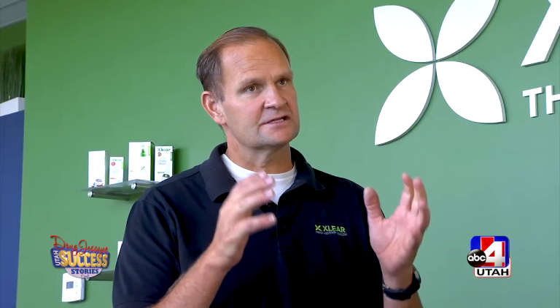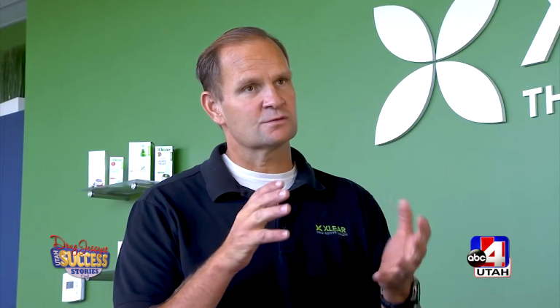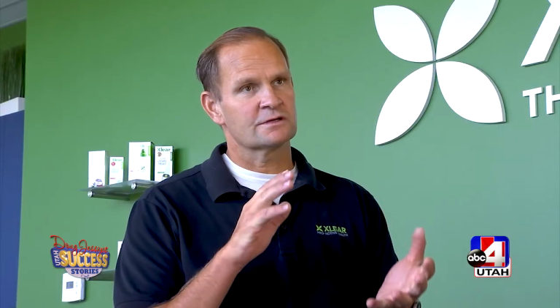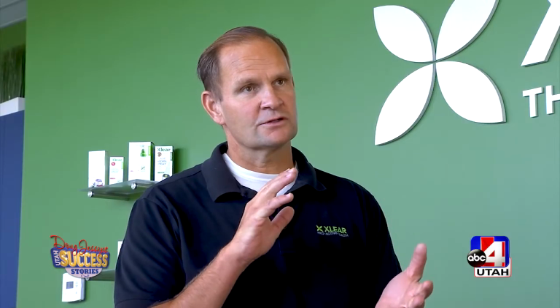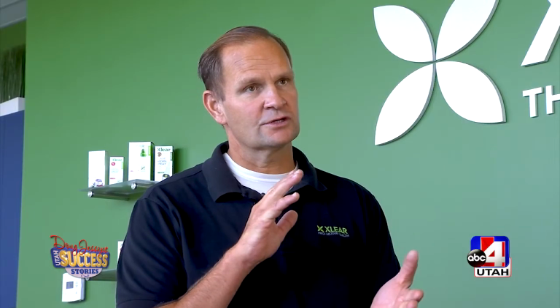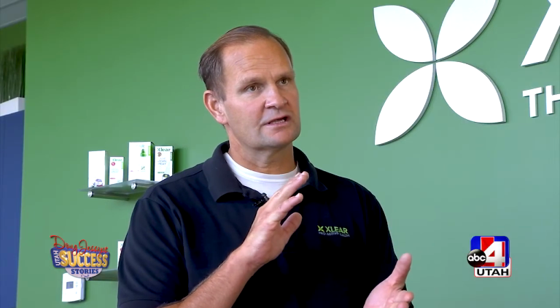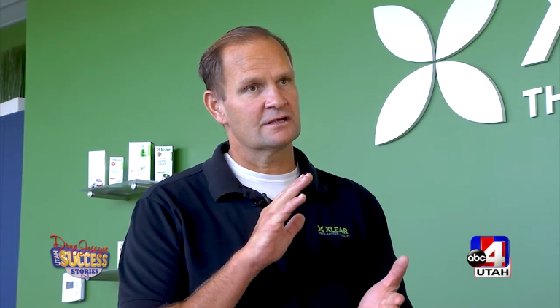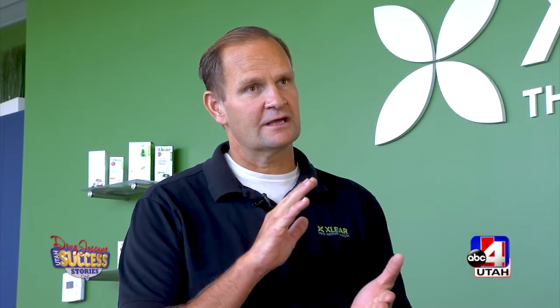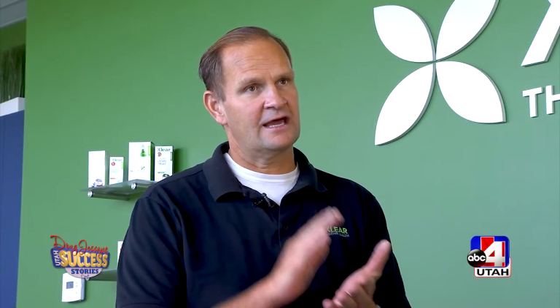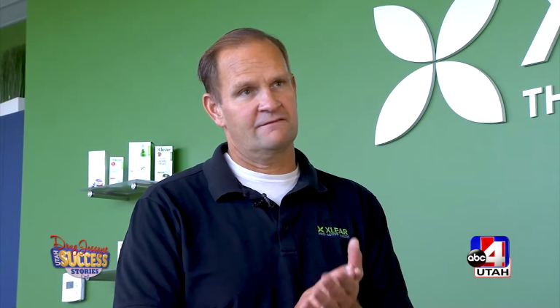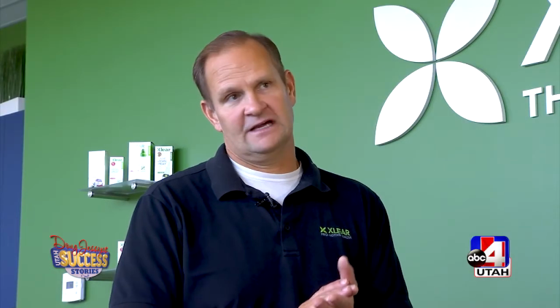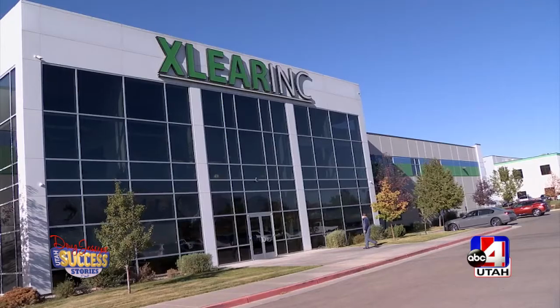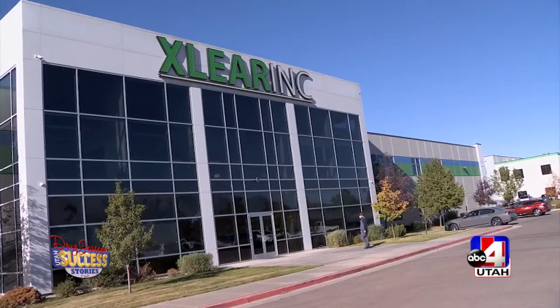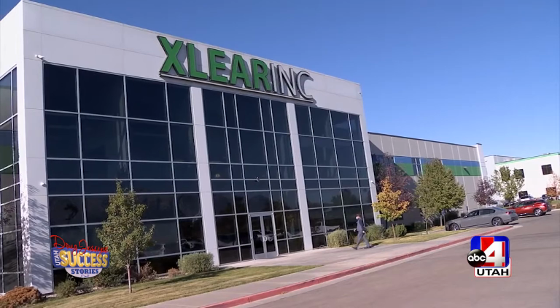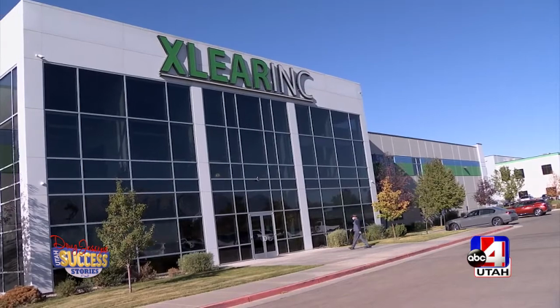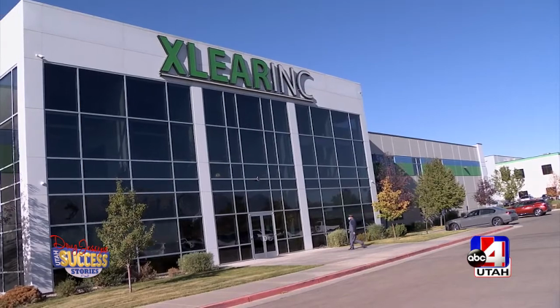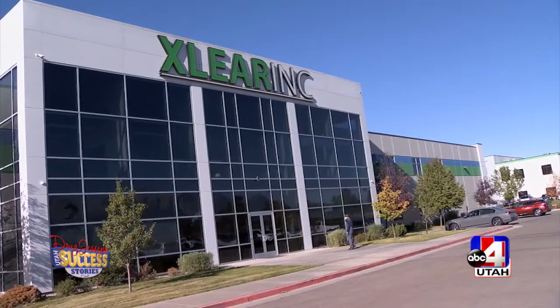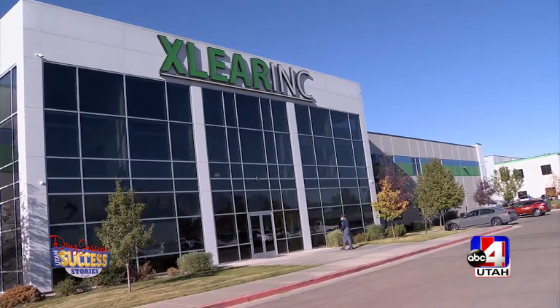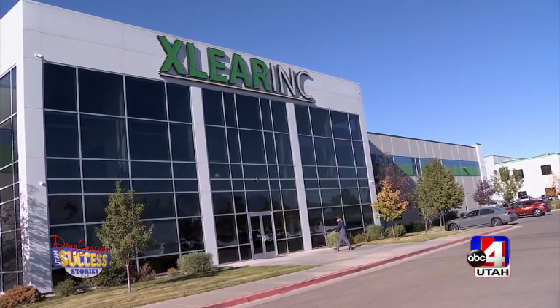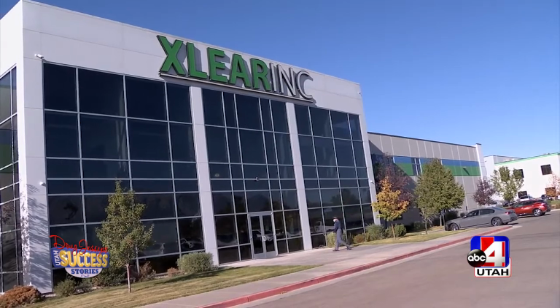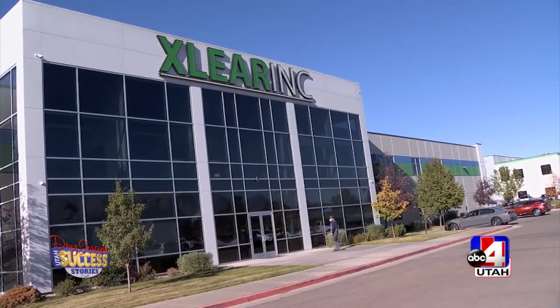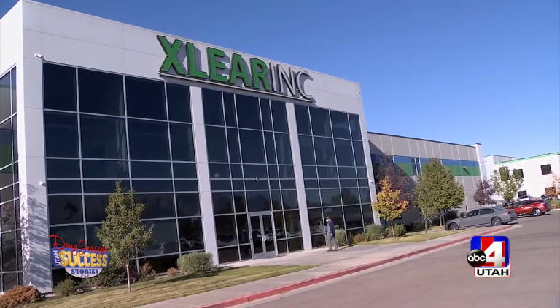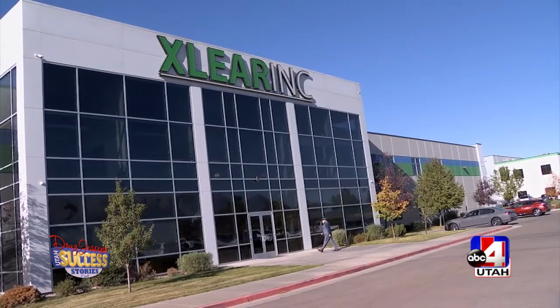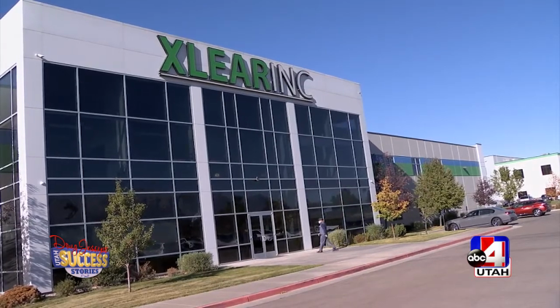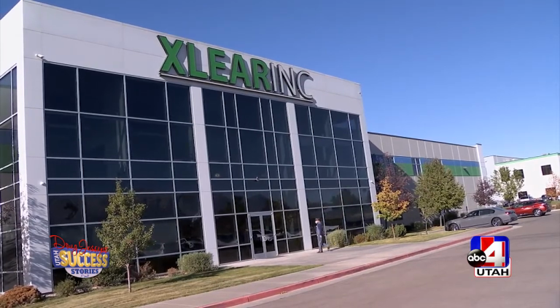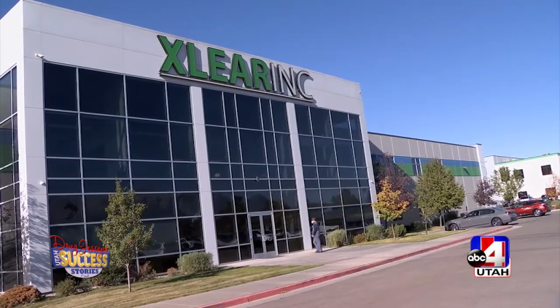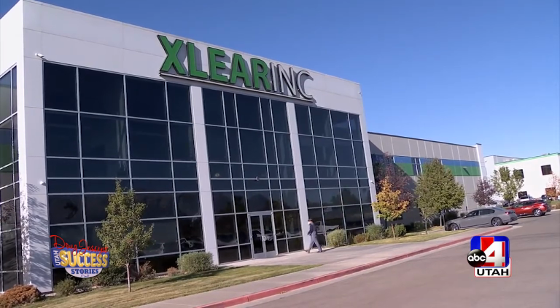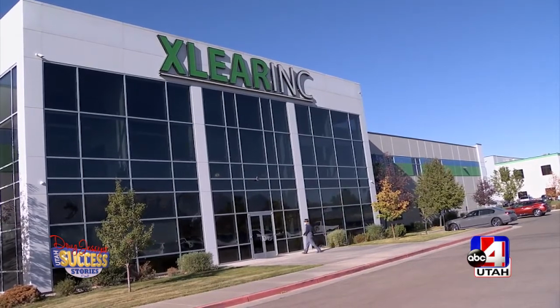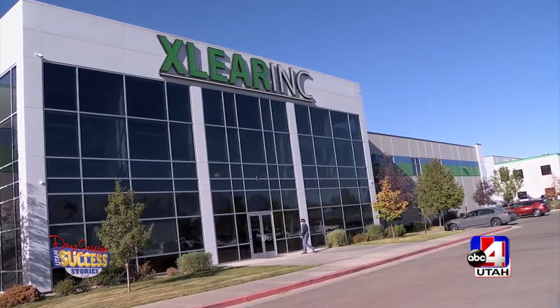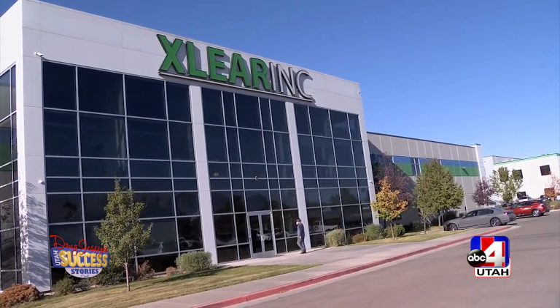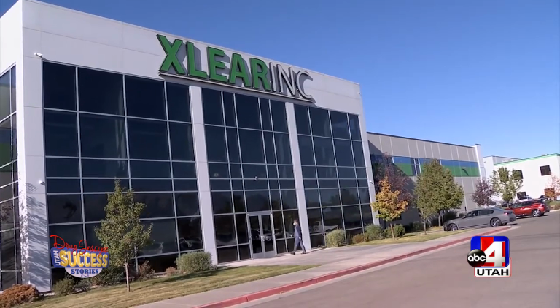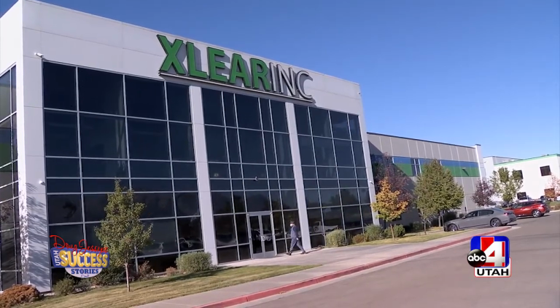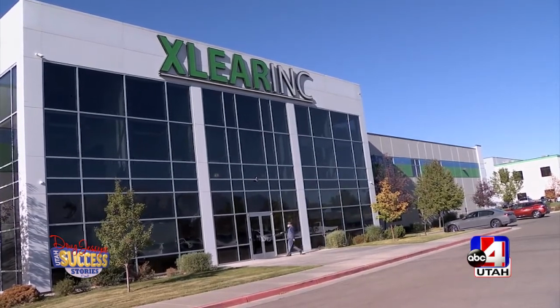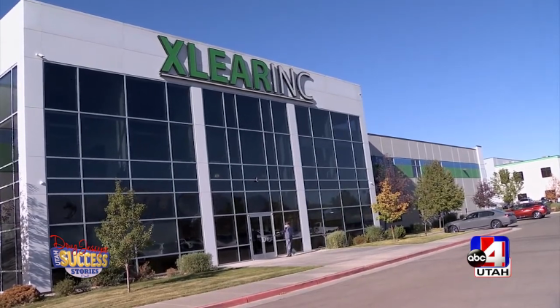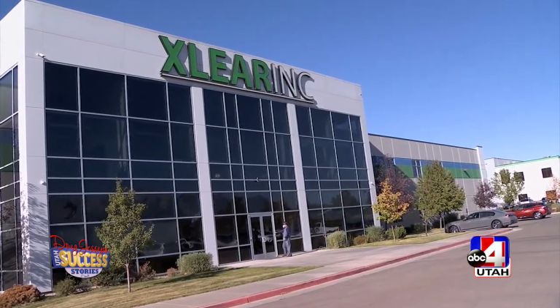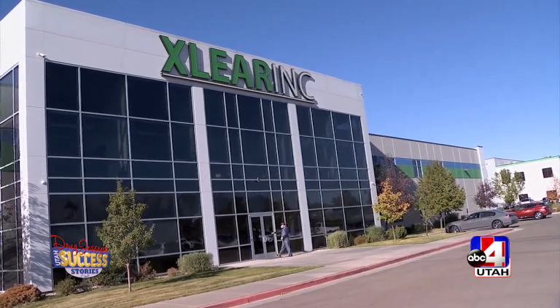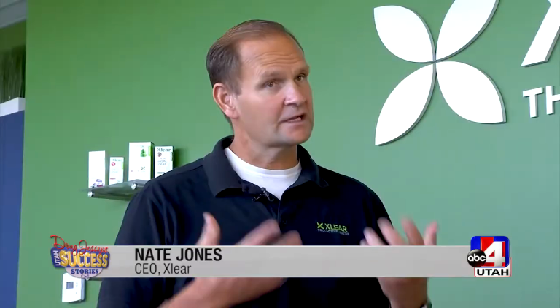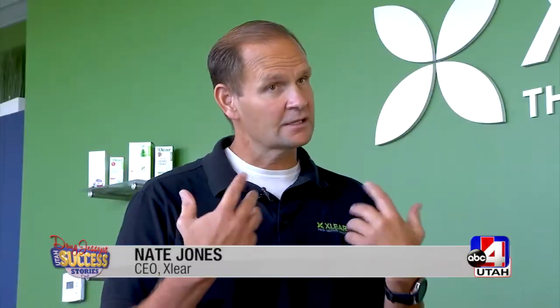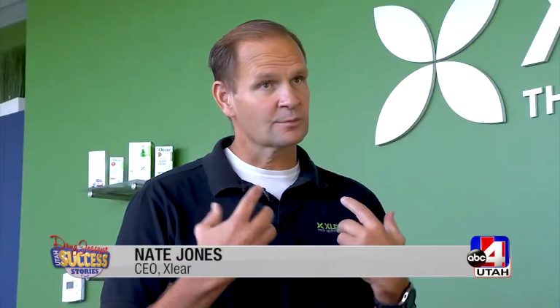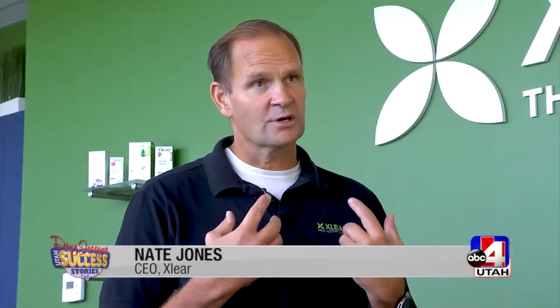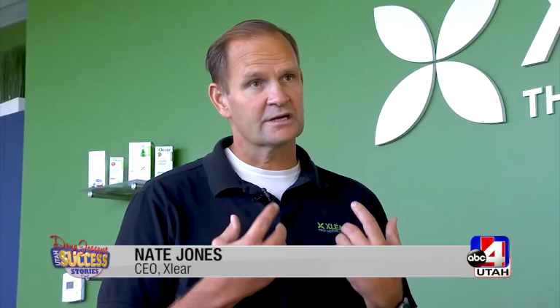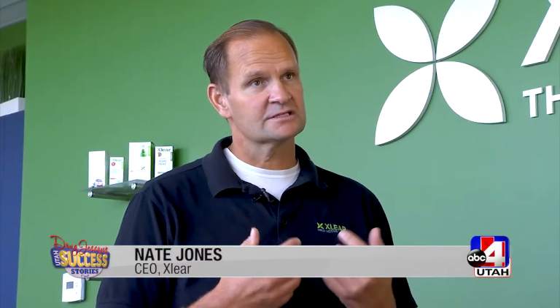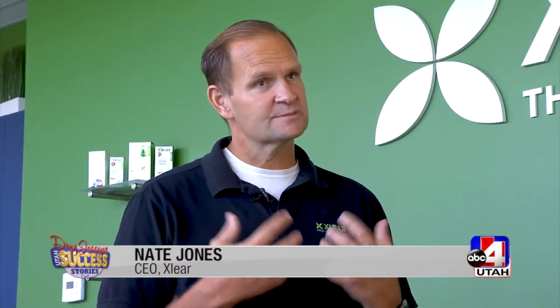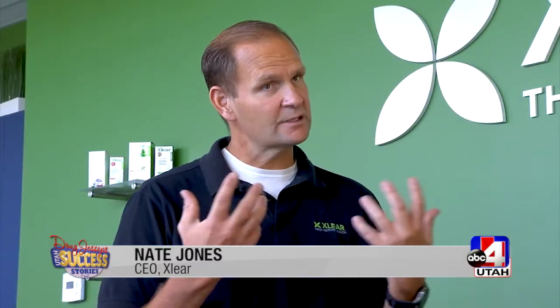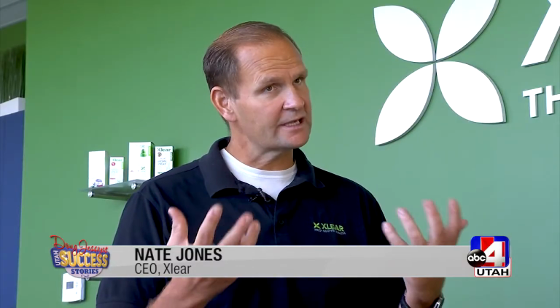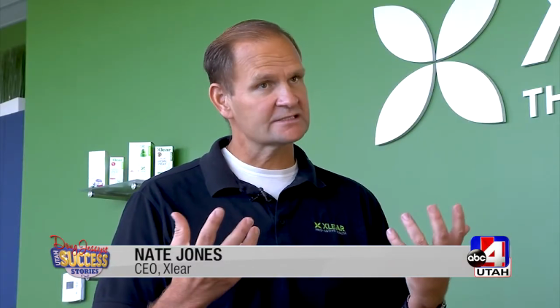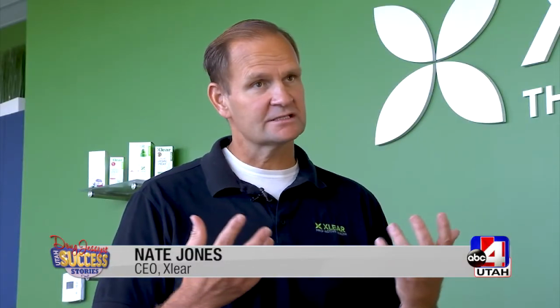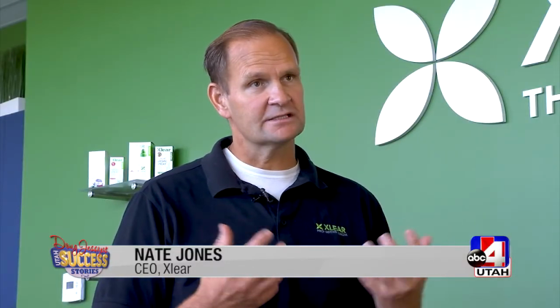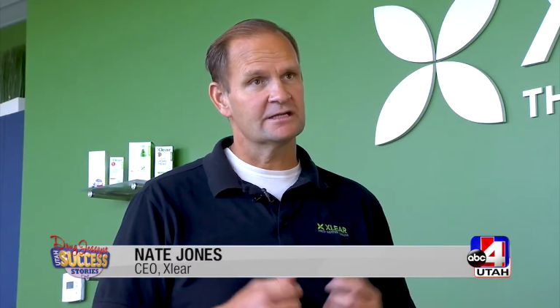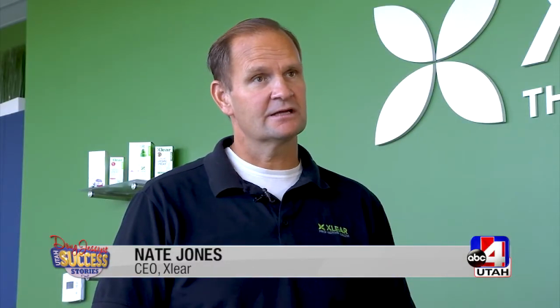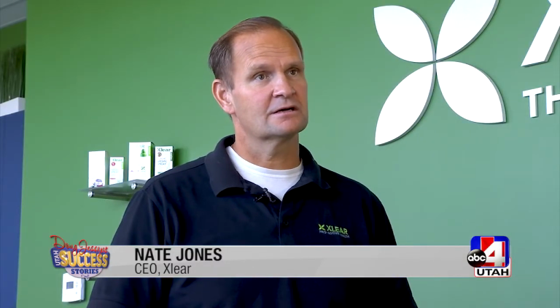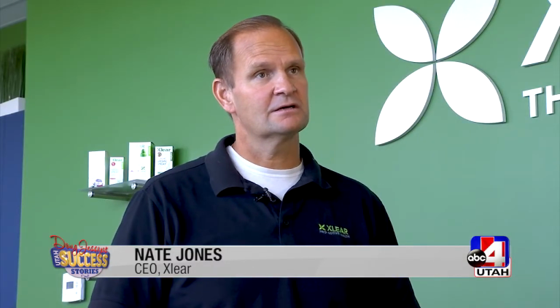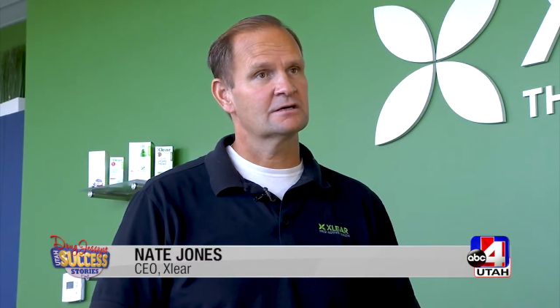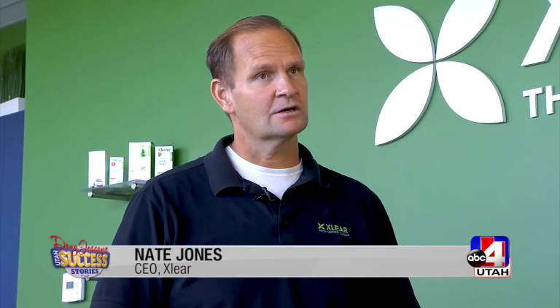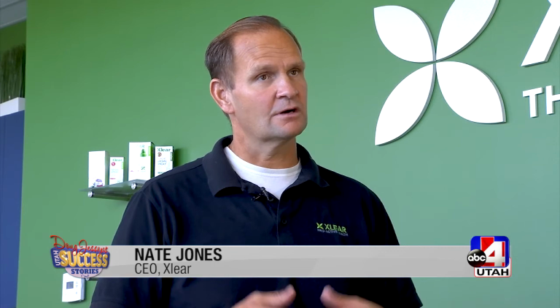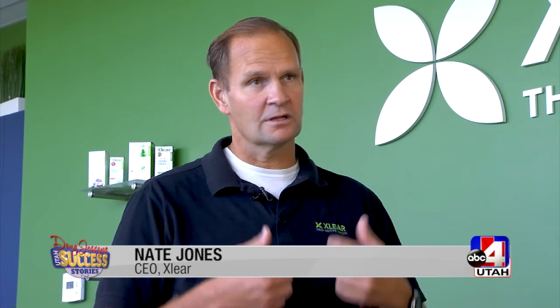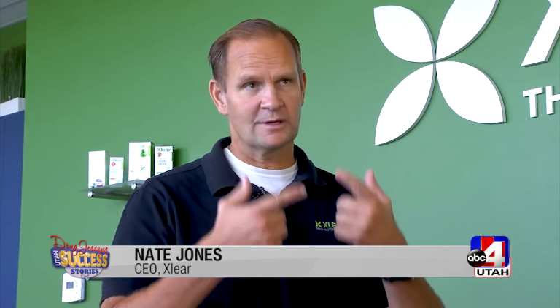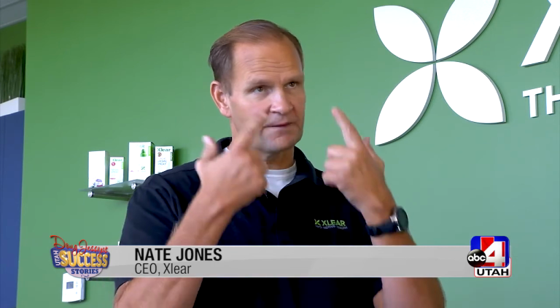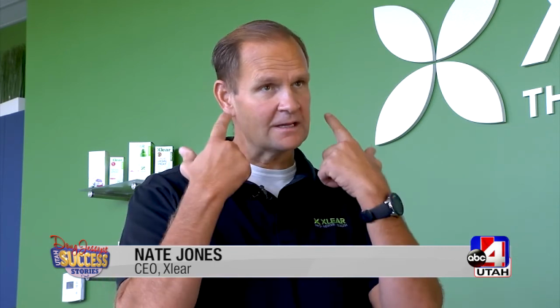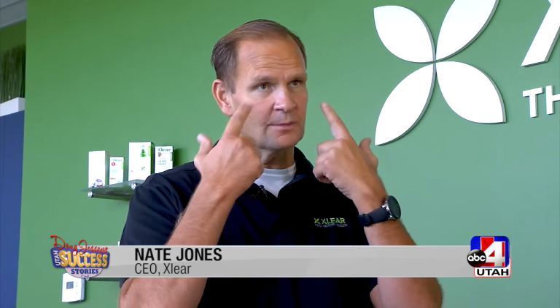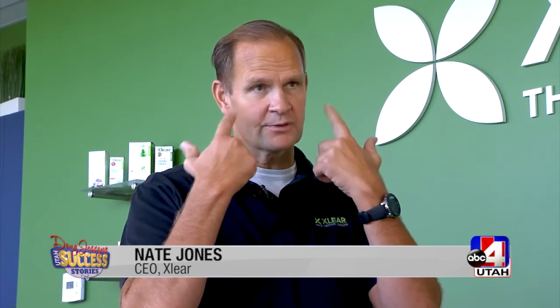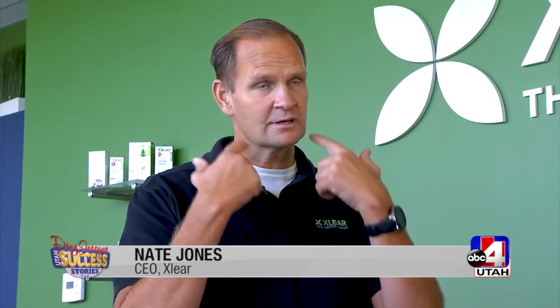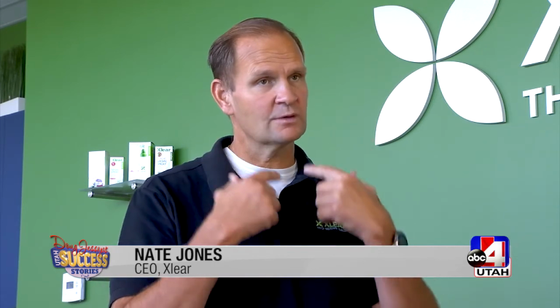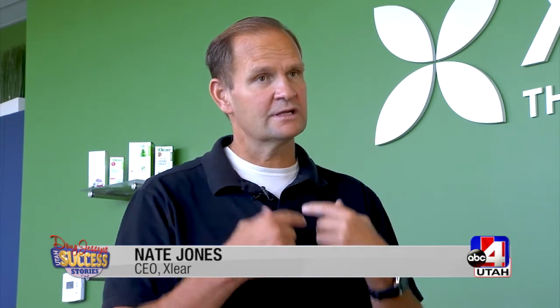Nate Jones, his son, is CEO of the company in American Fork, Utah. The Clear products, spelled X-L-E-A-R, are all about the upper airway.